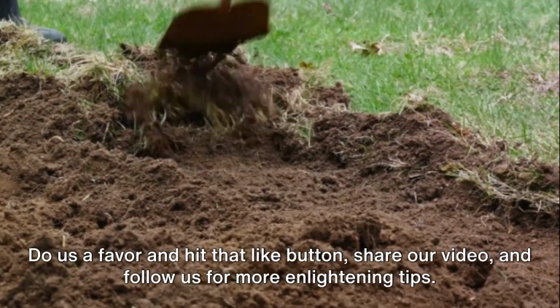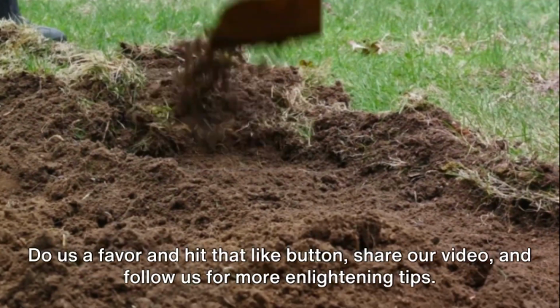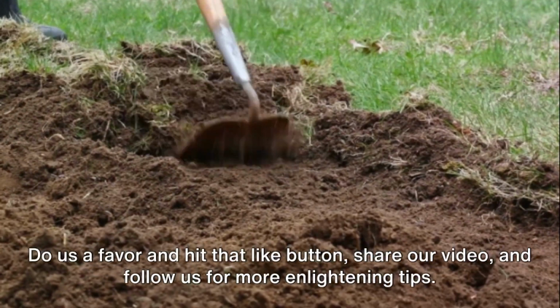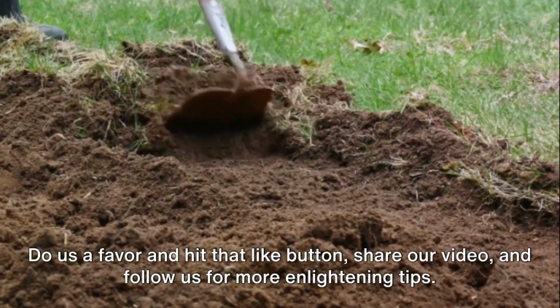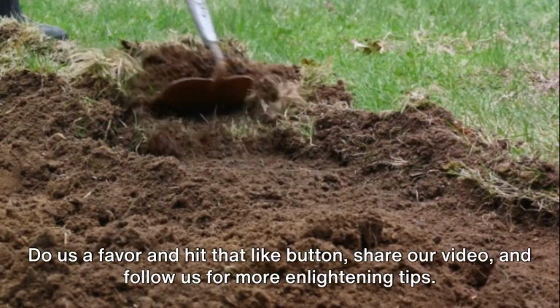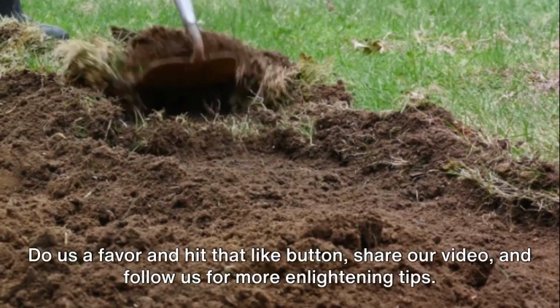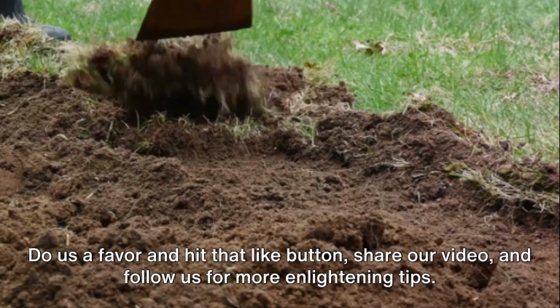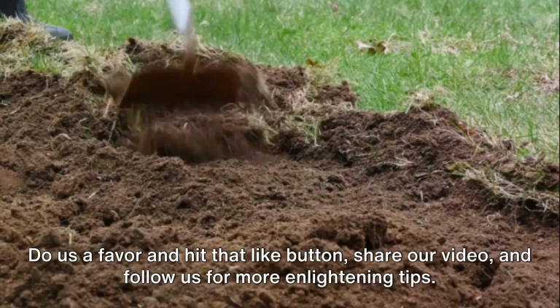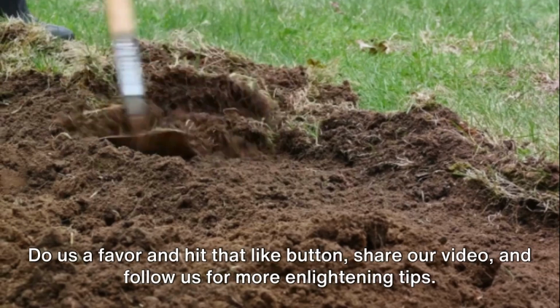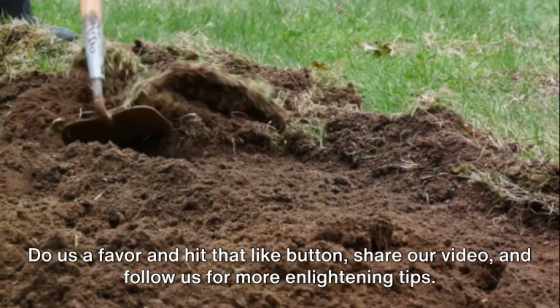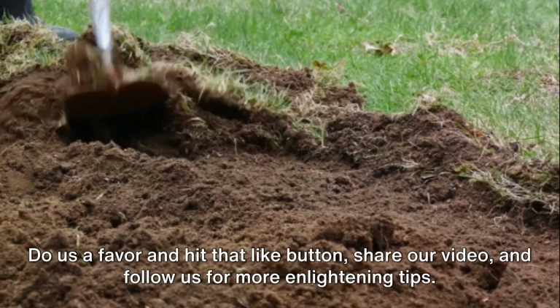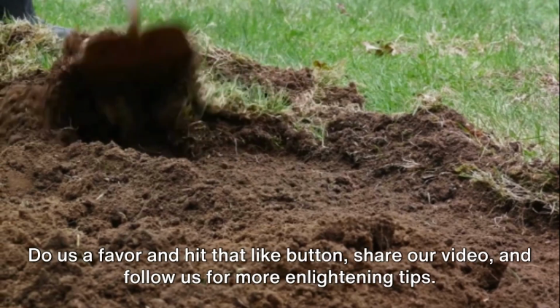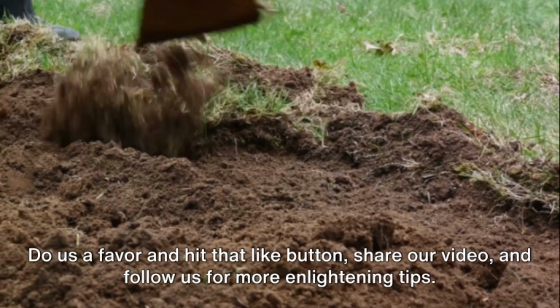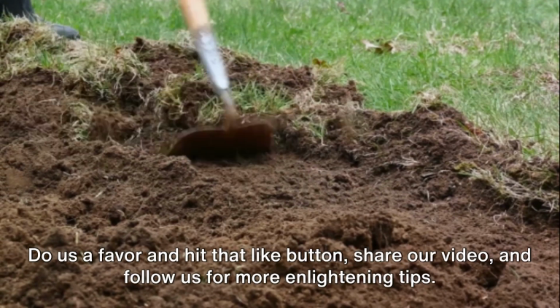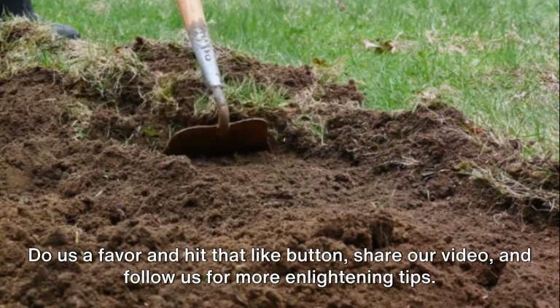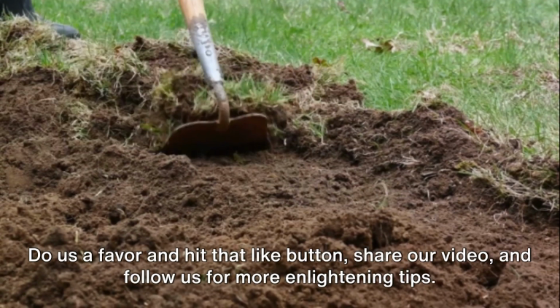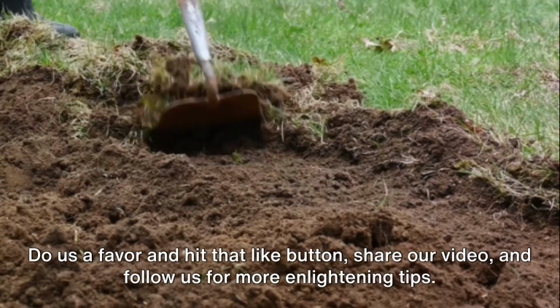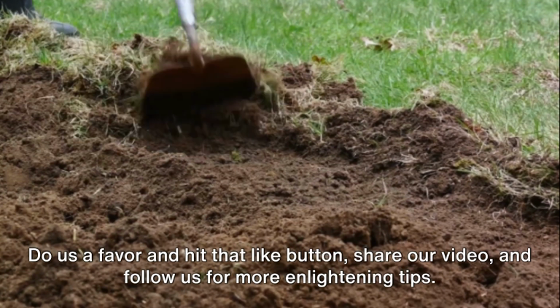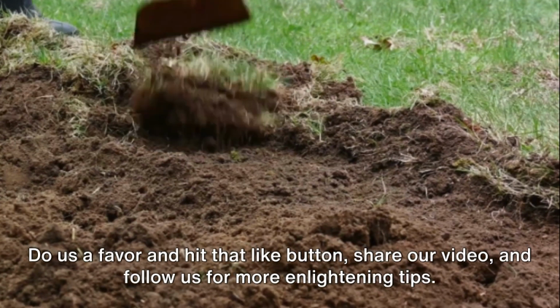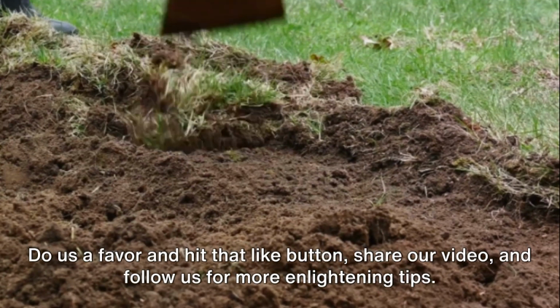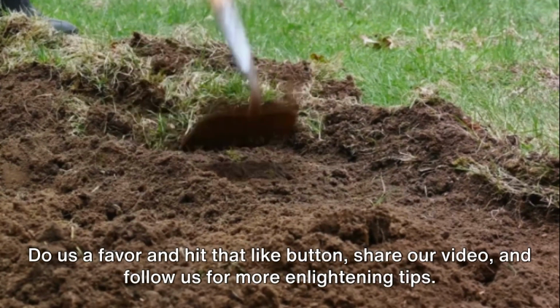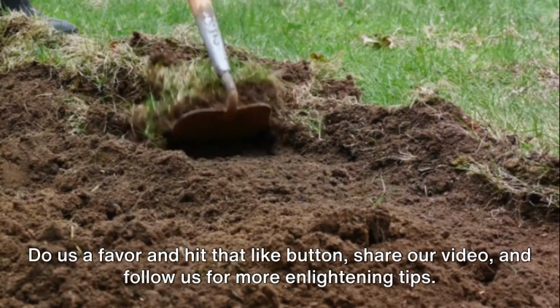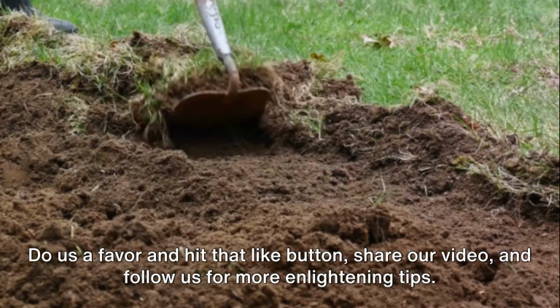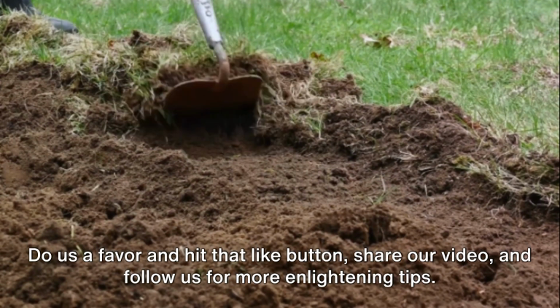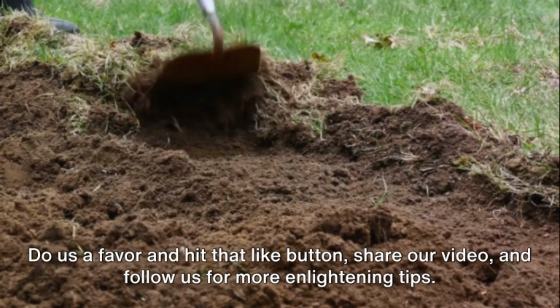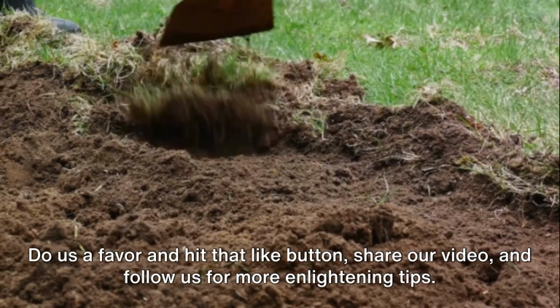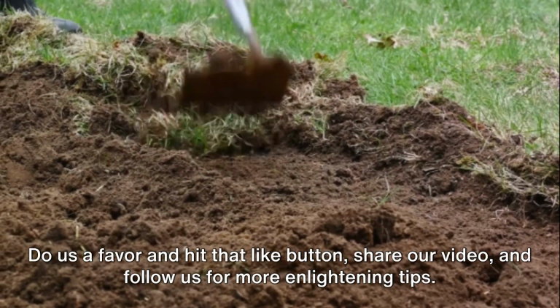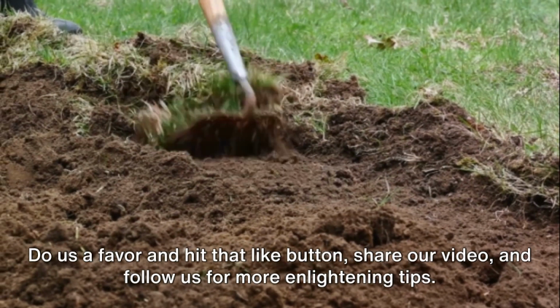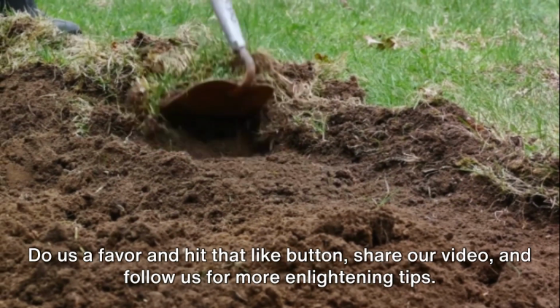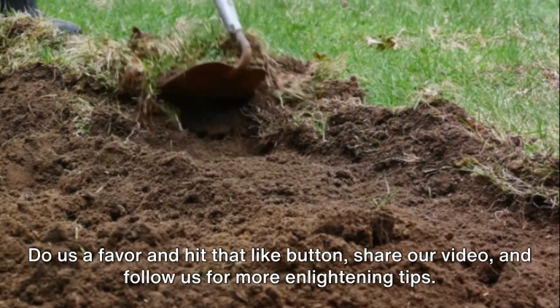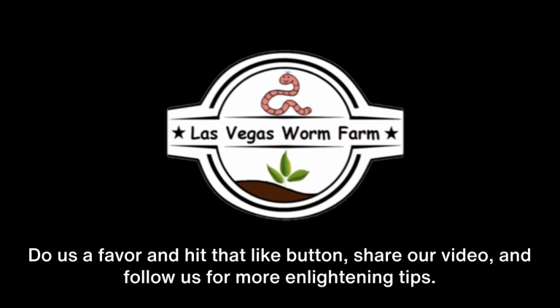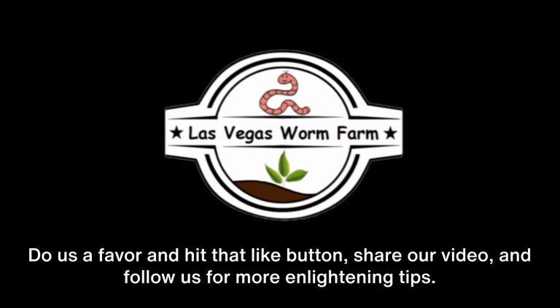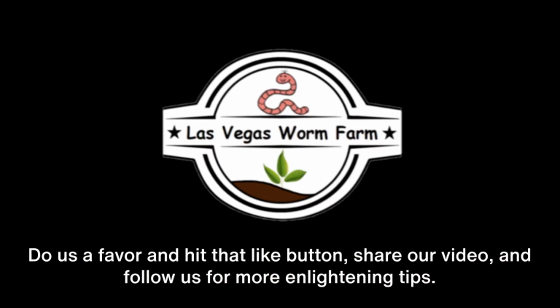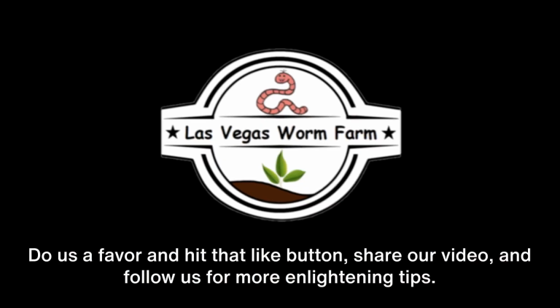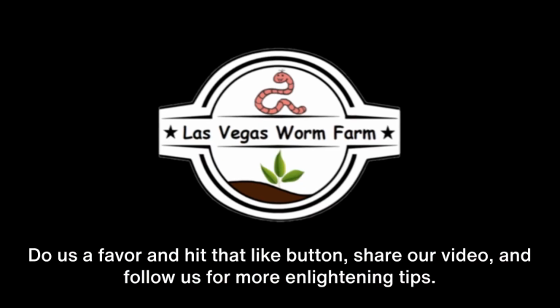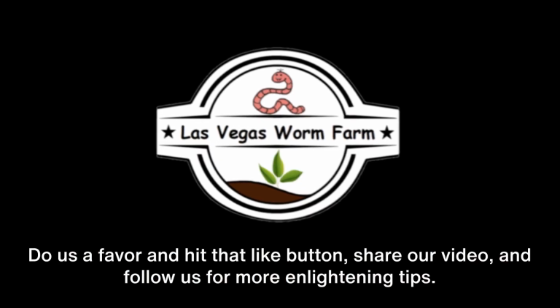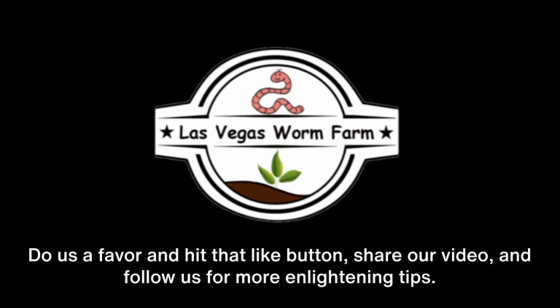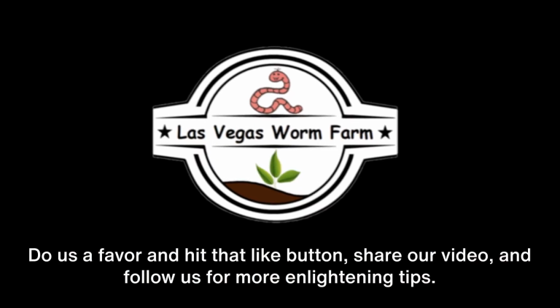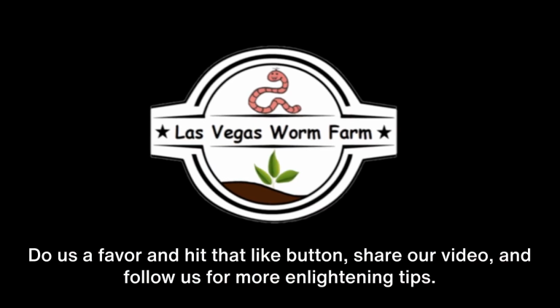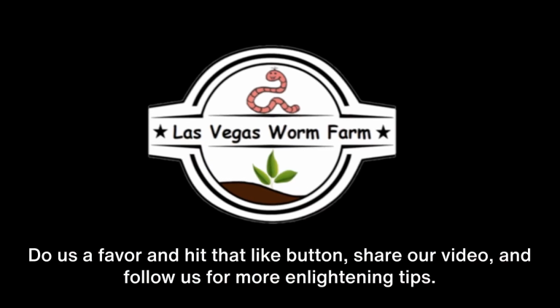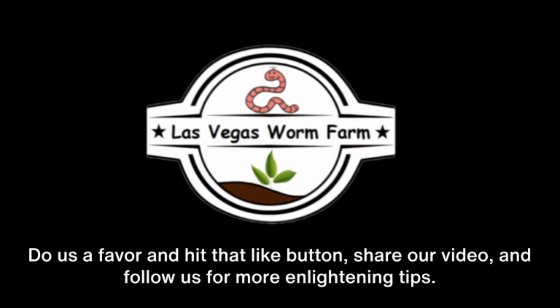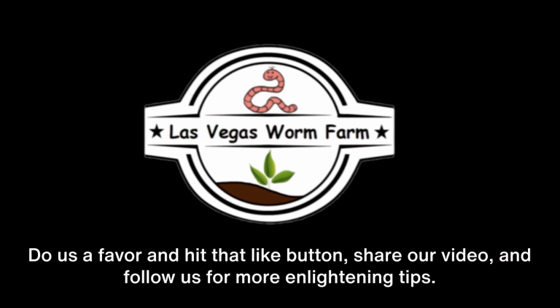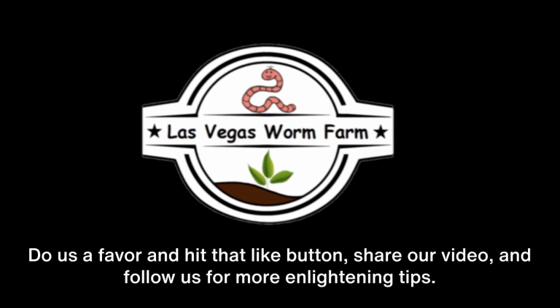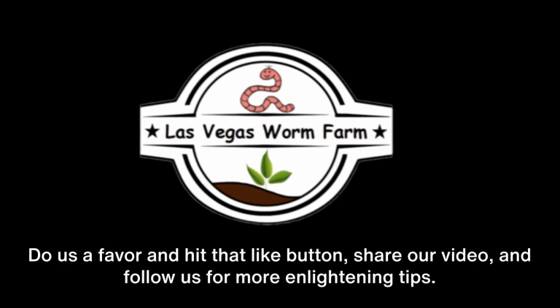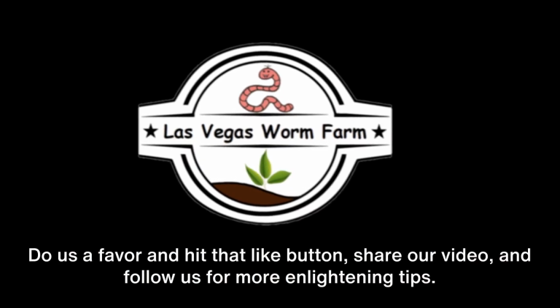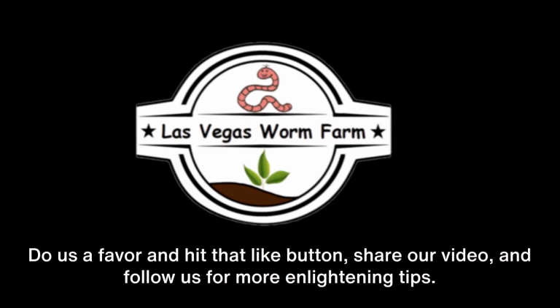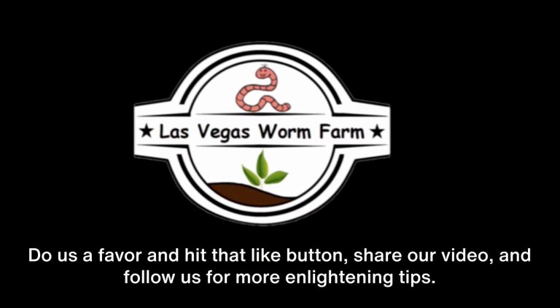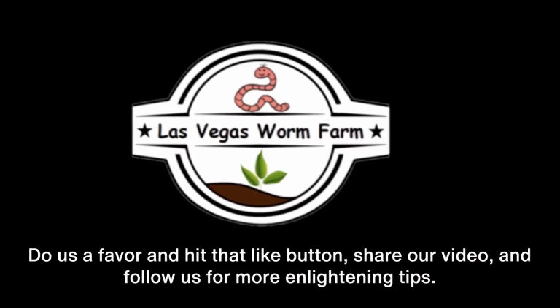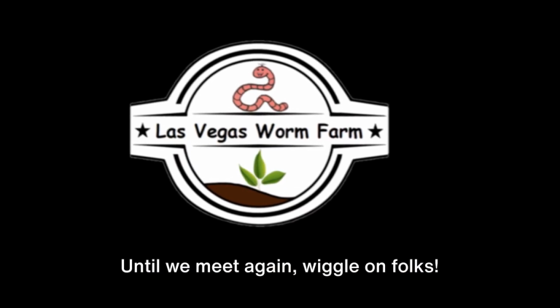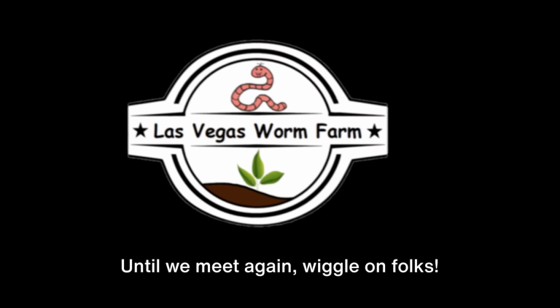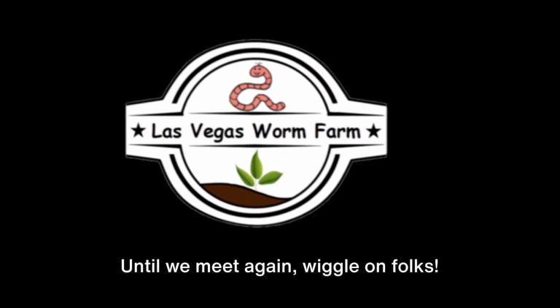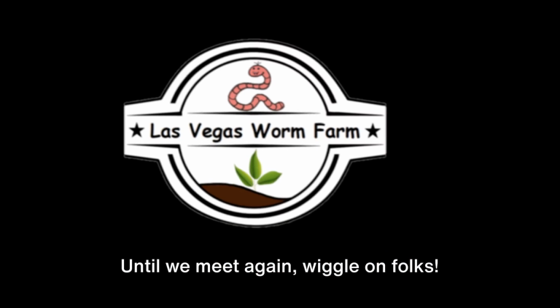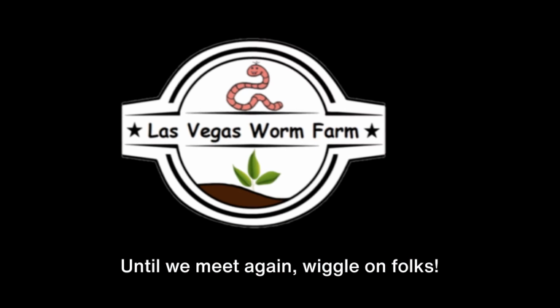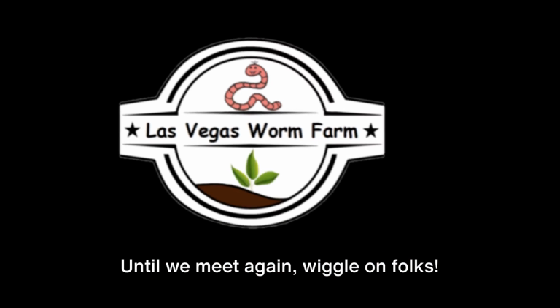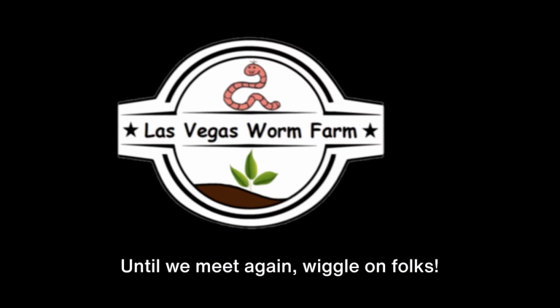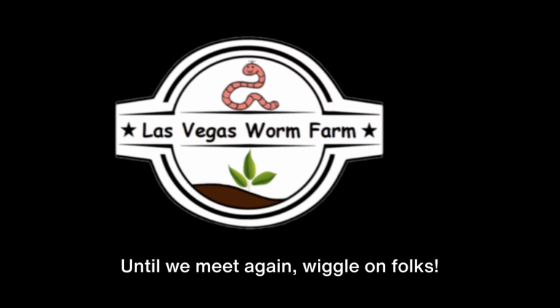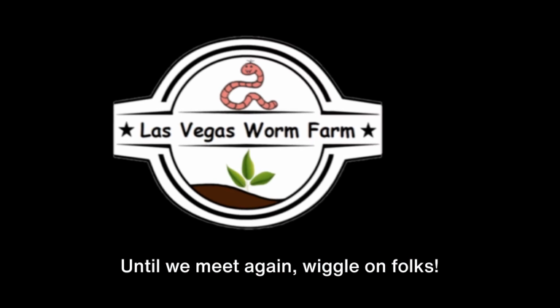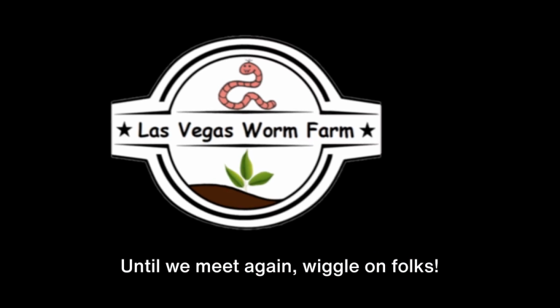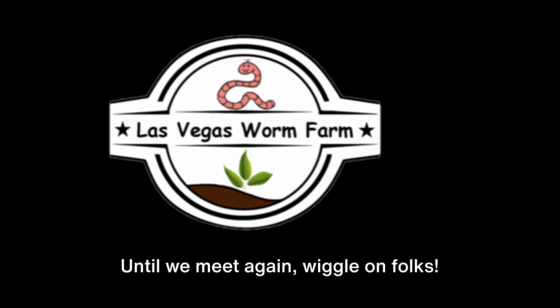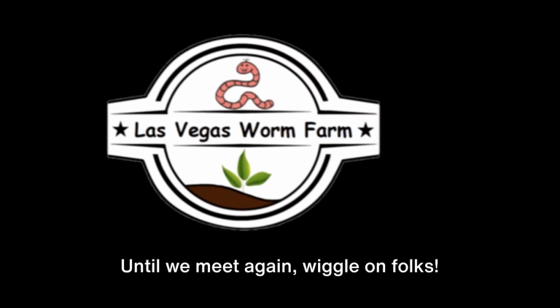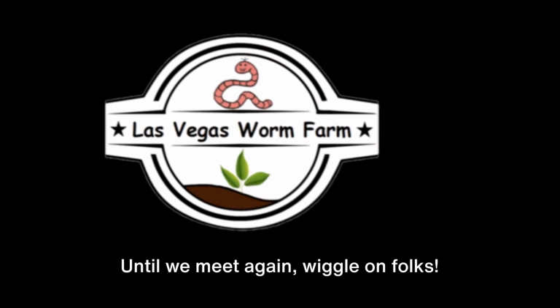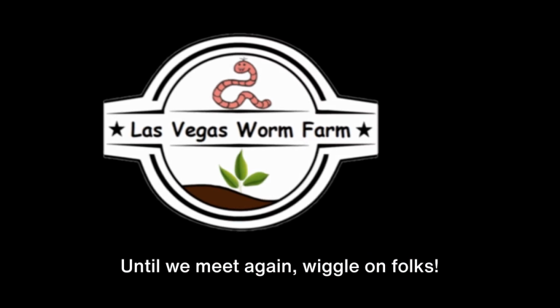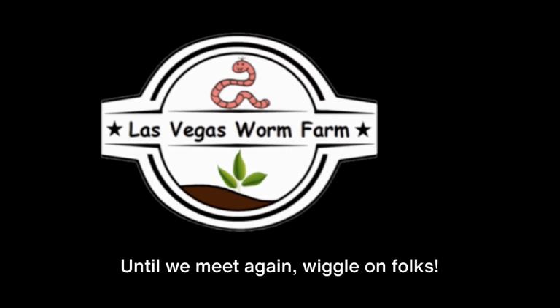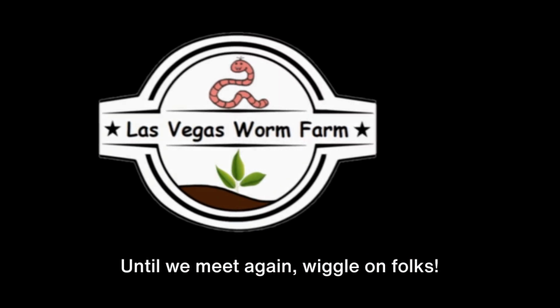Do us a favor and hit that like button, share our video, and follow us for more enlightening tips. Until we meet again, wiggle on folks!